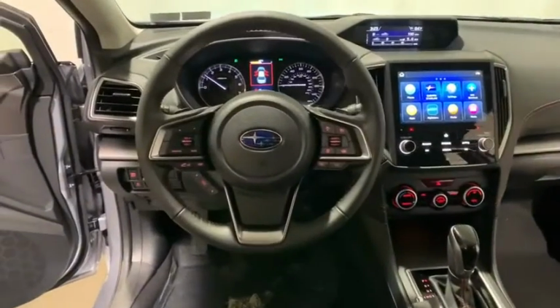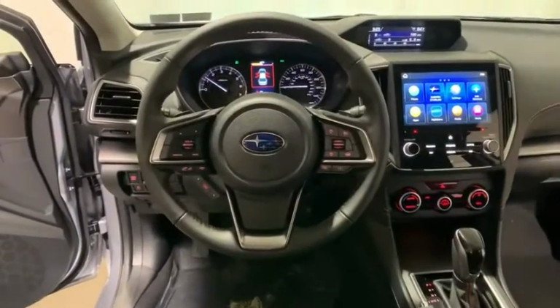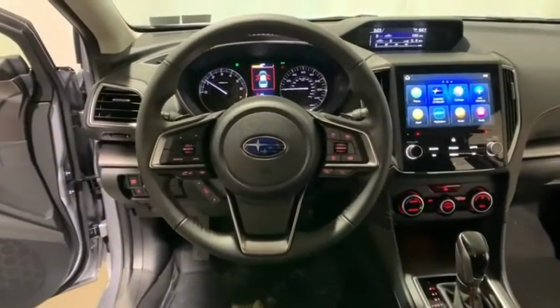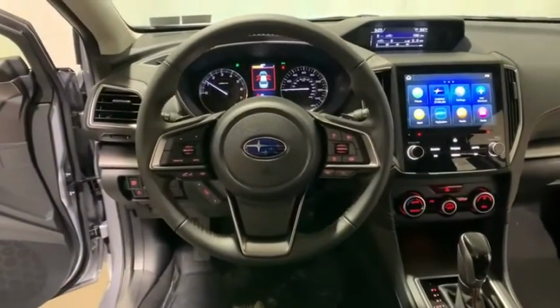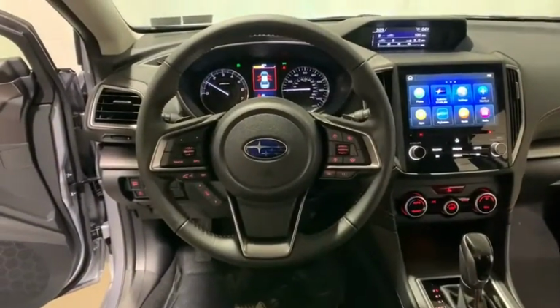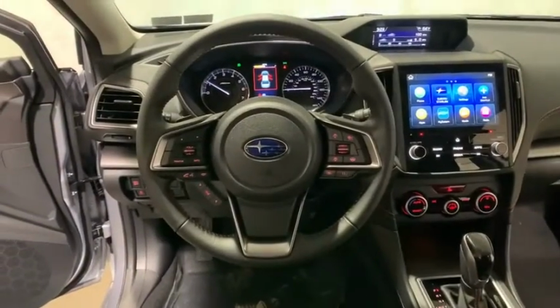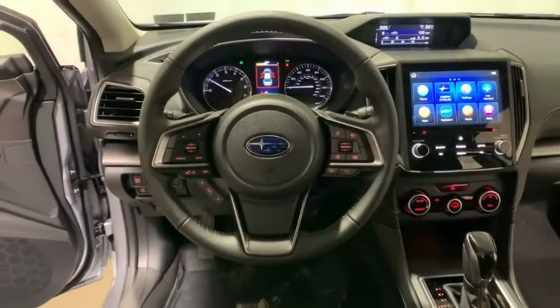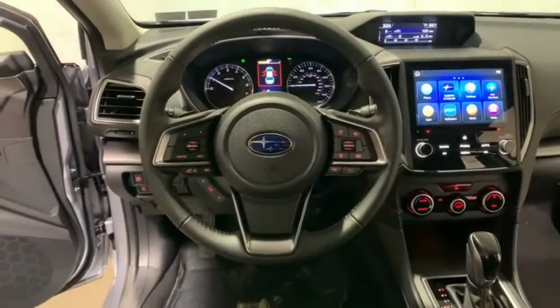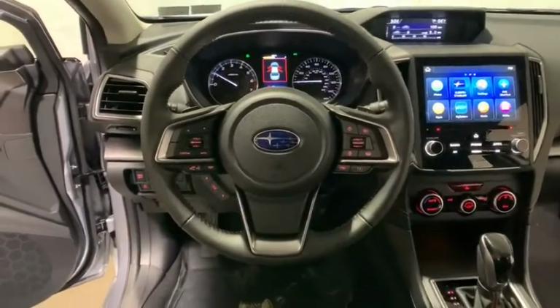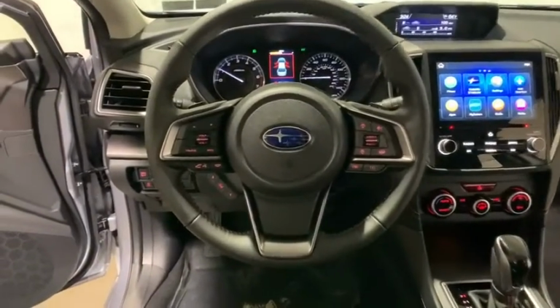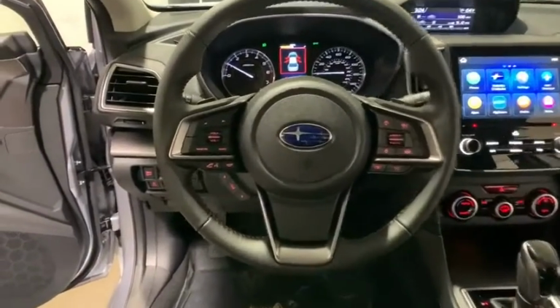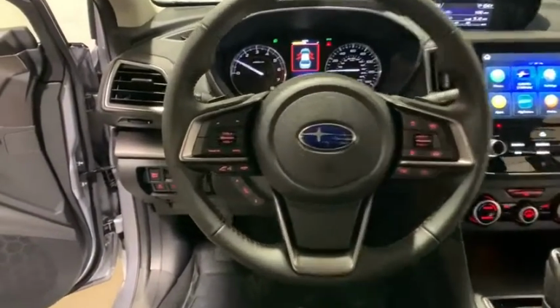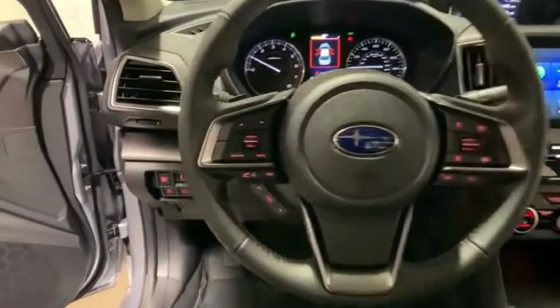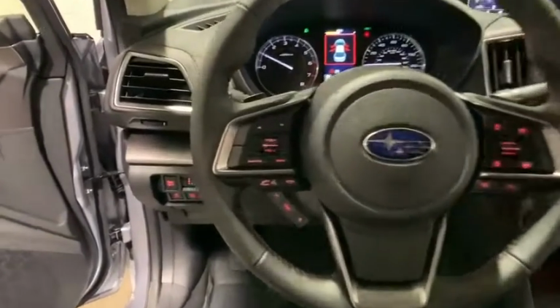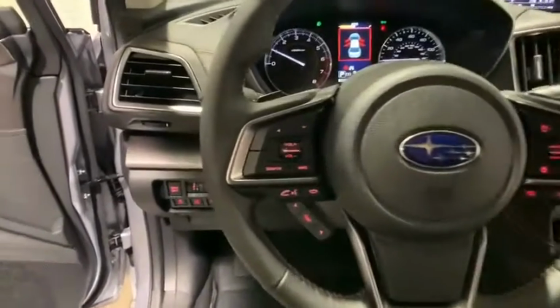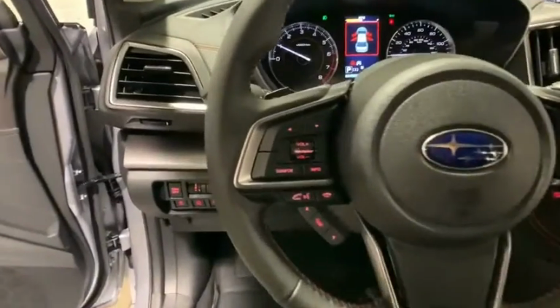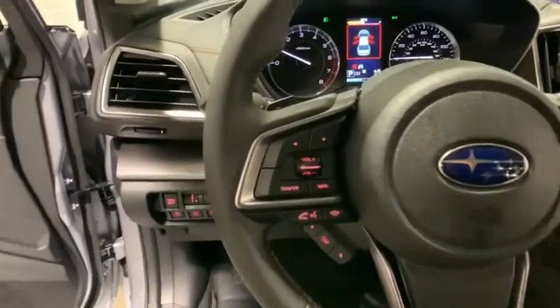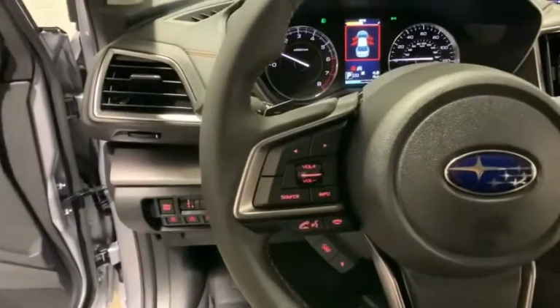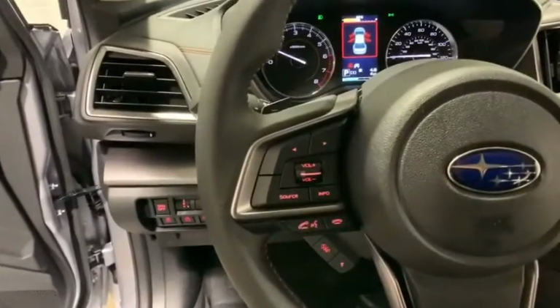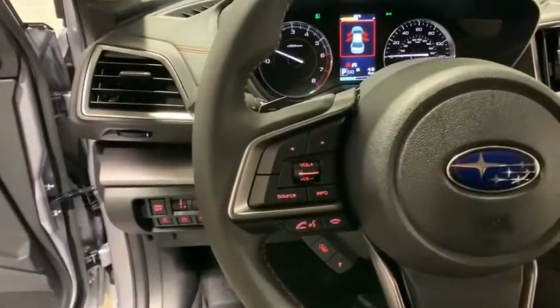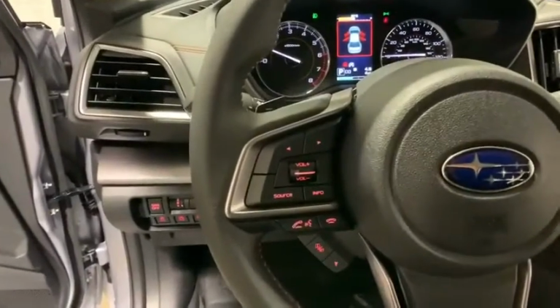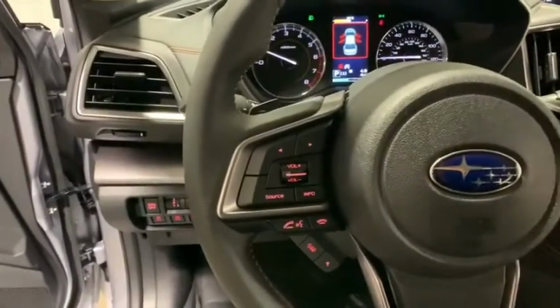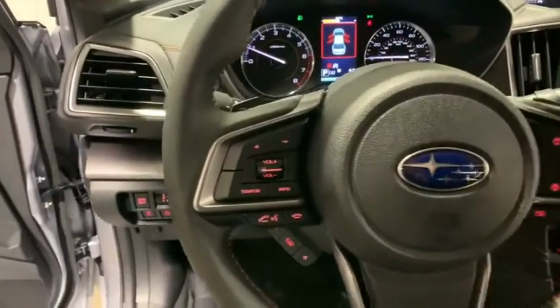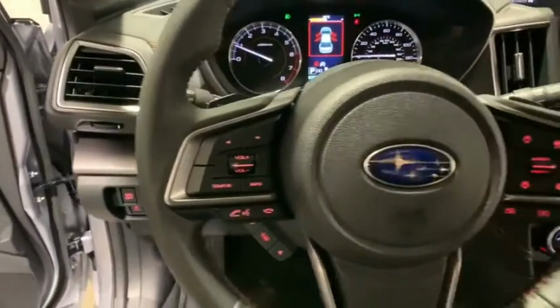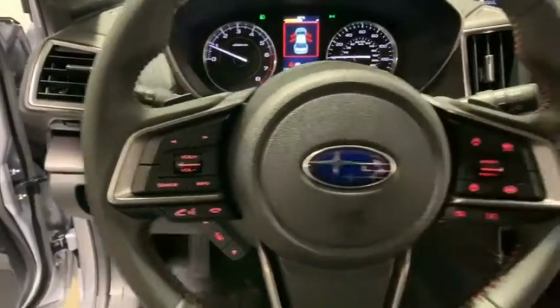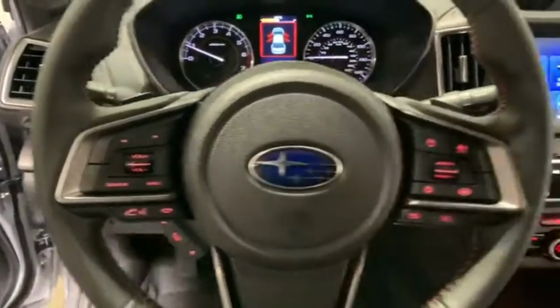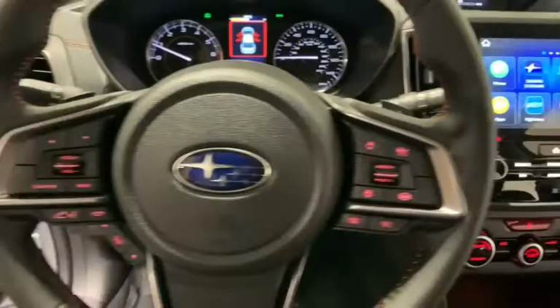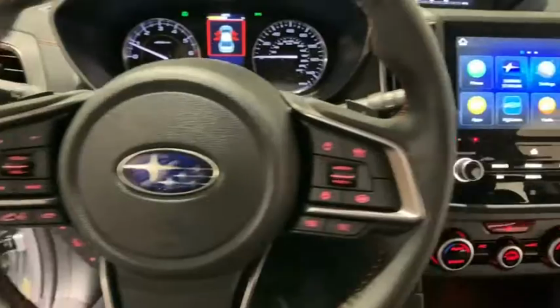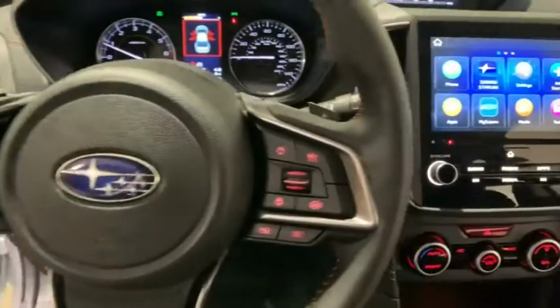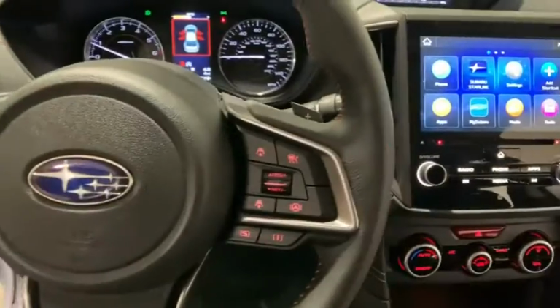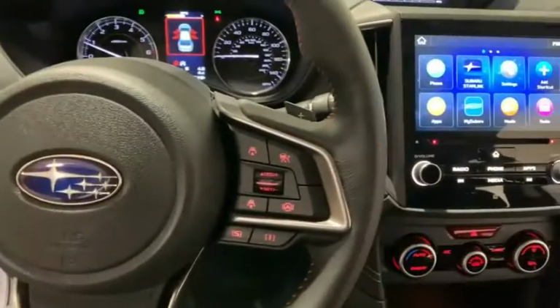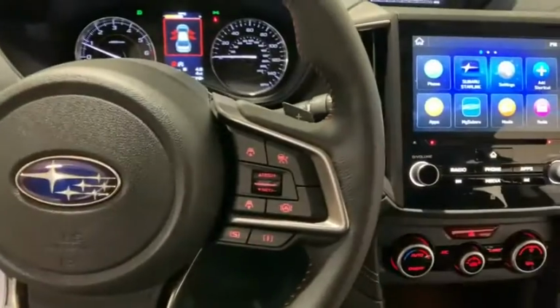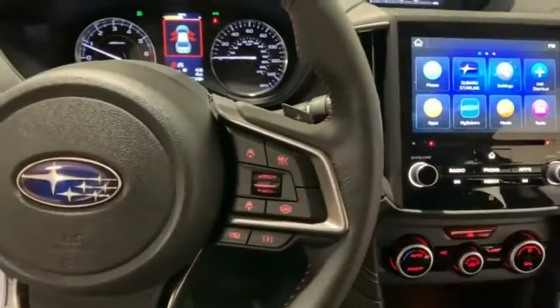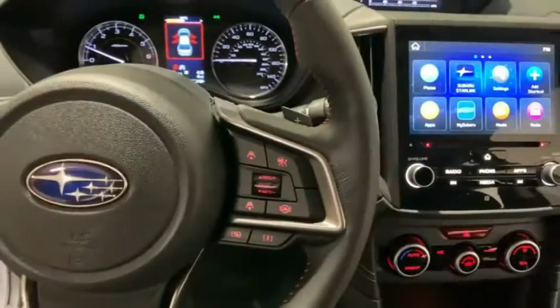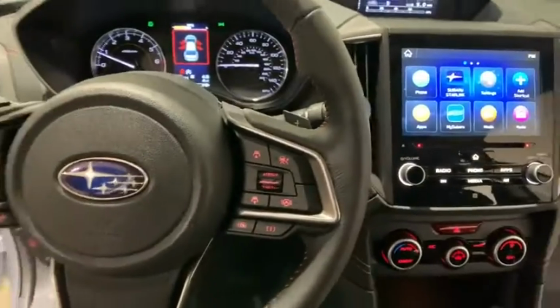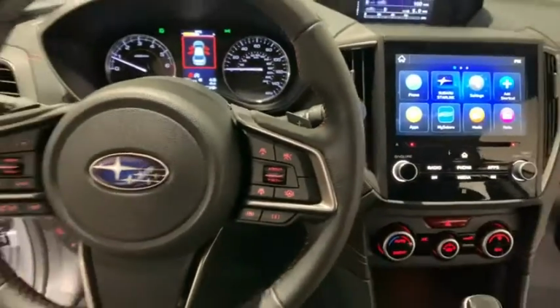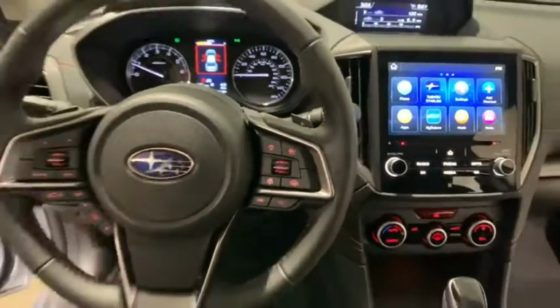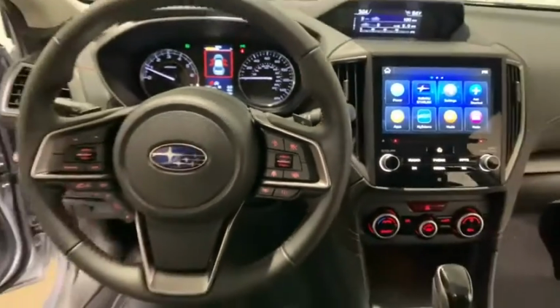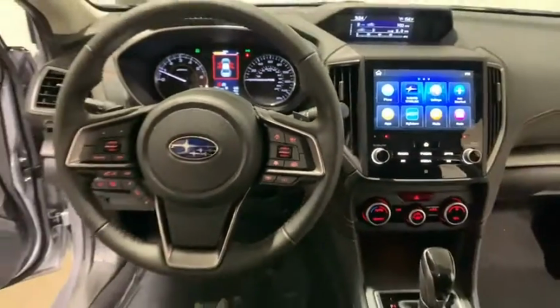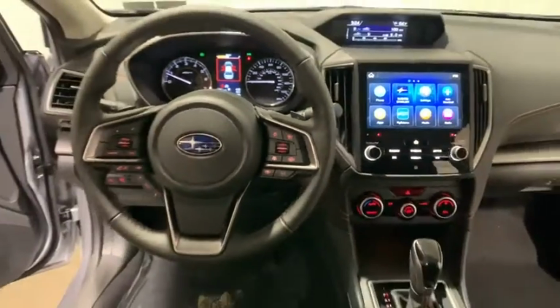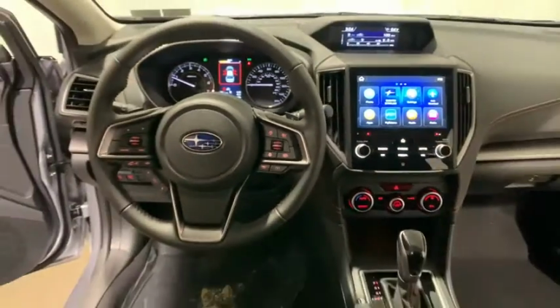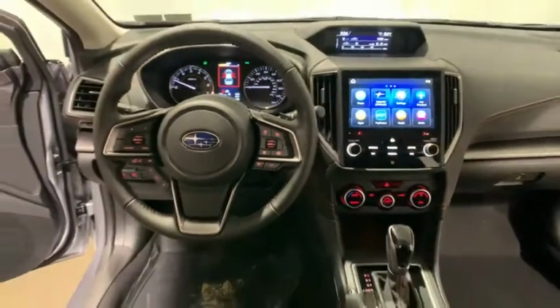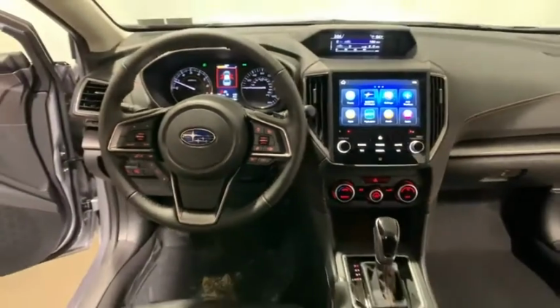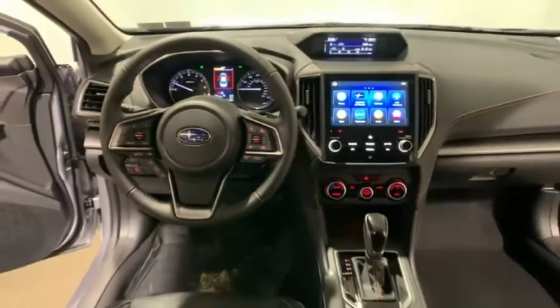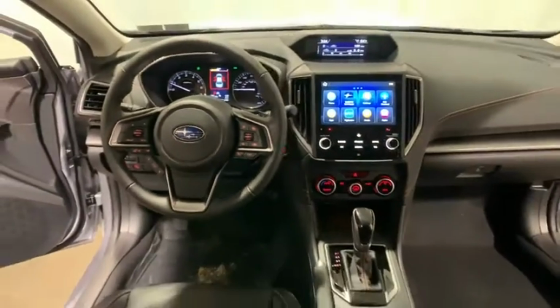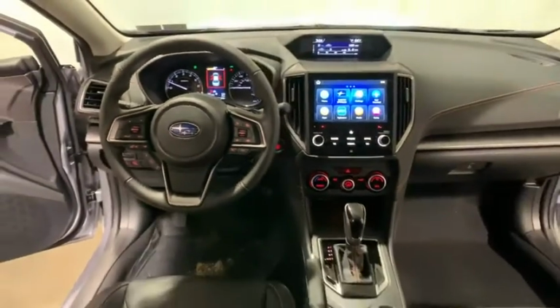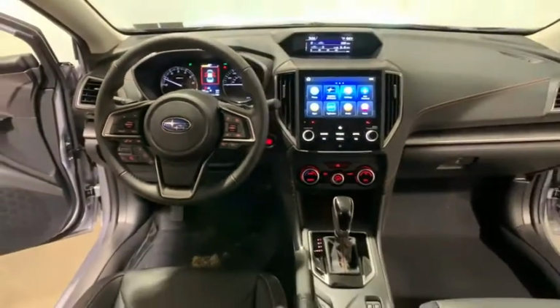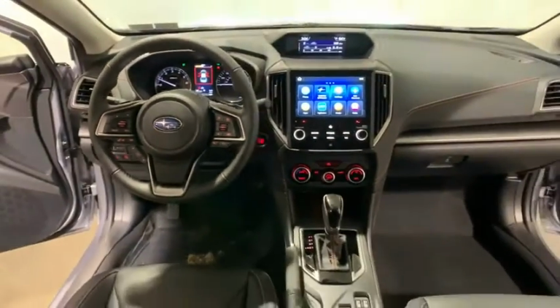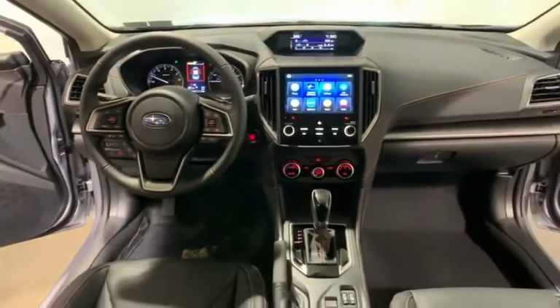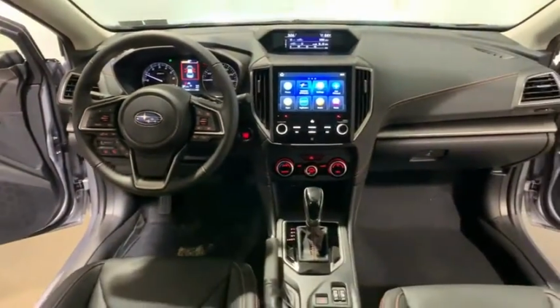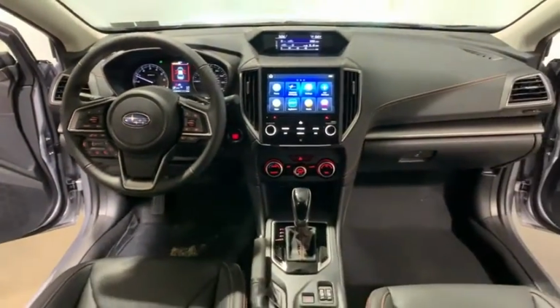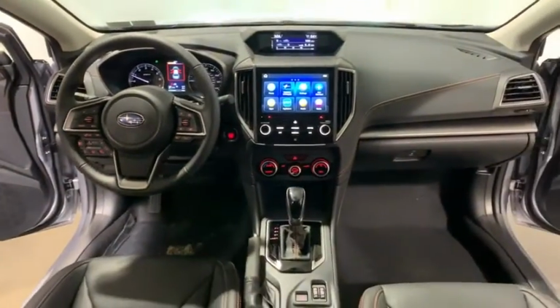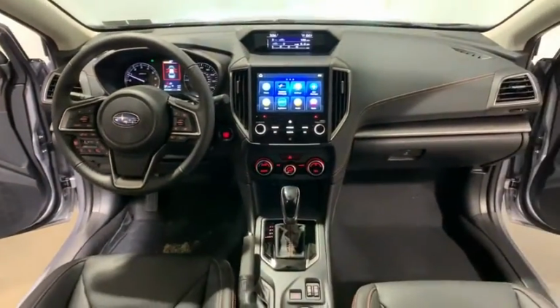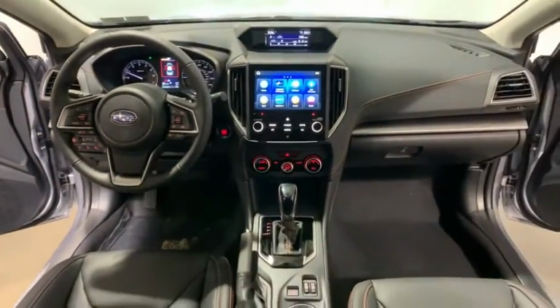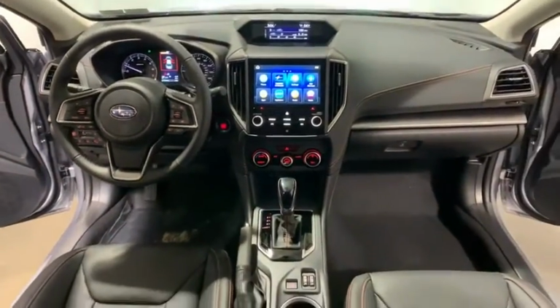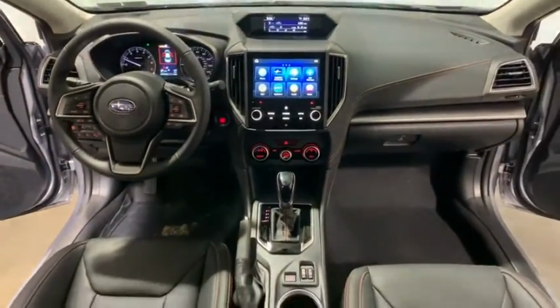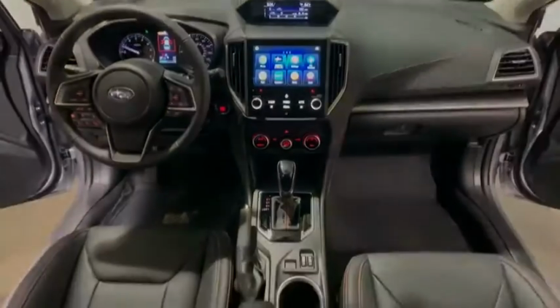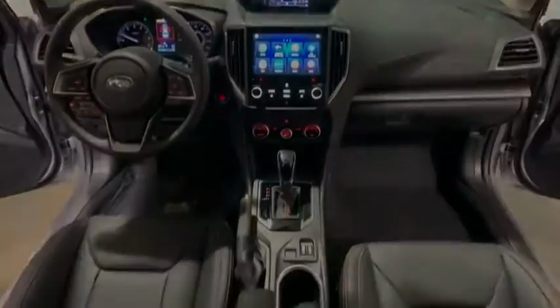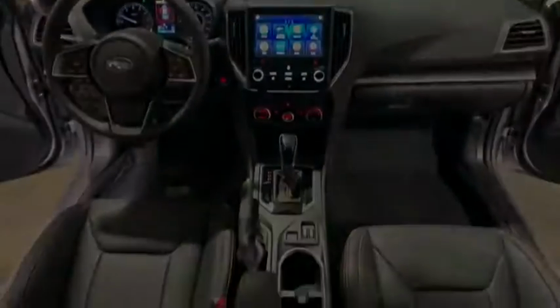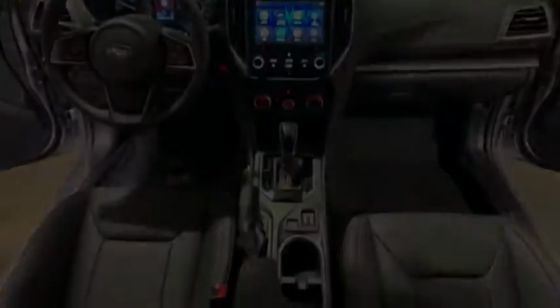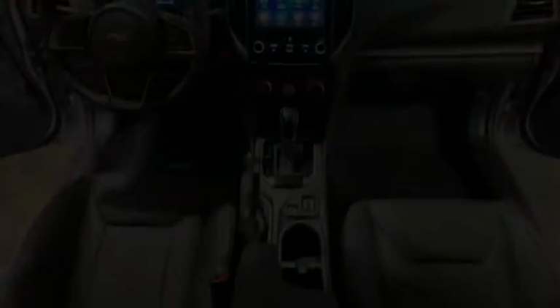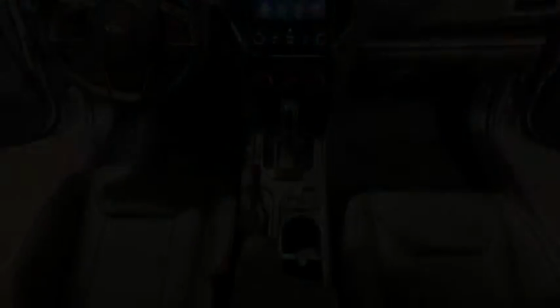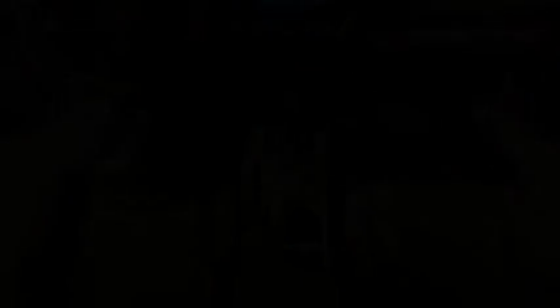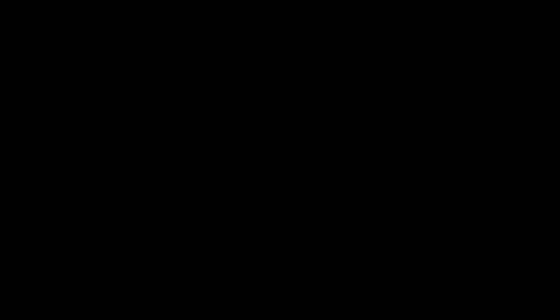CD player, fog lights, power windows, heated front seats, security system, rear window defroster, power moonroof.